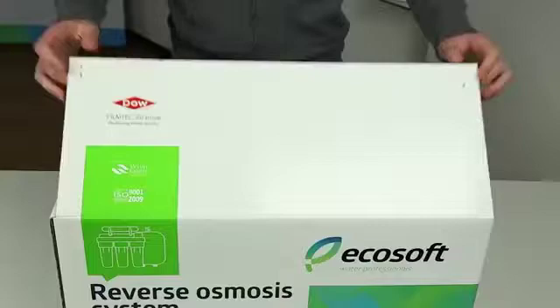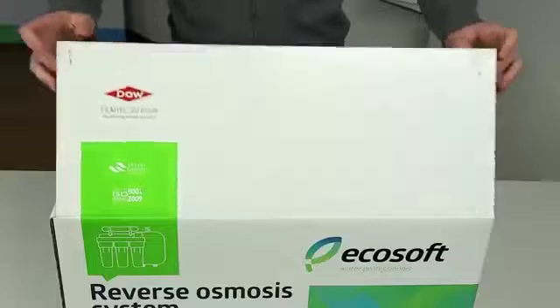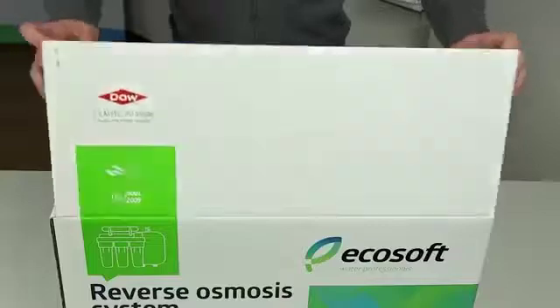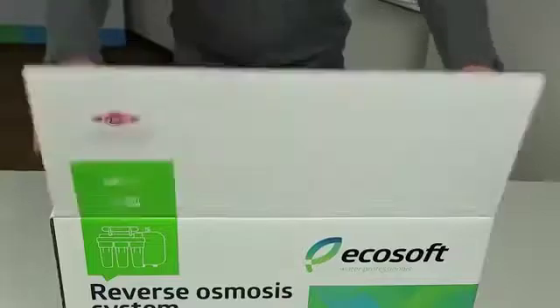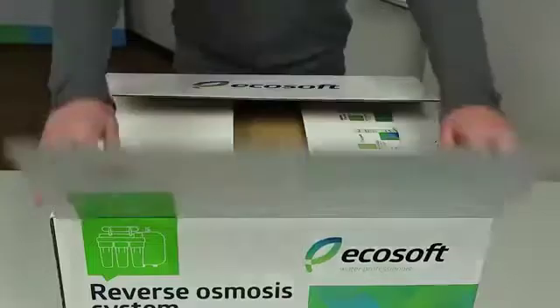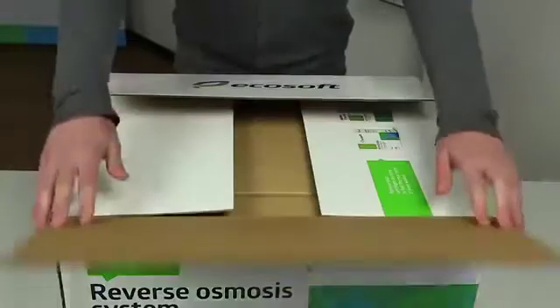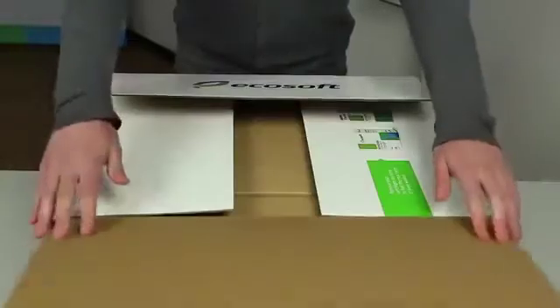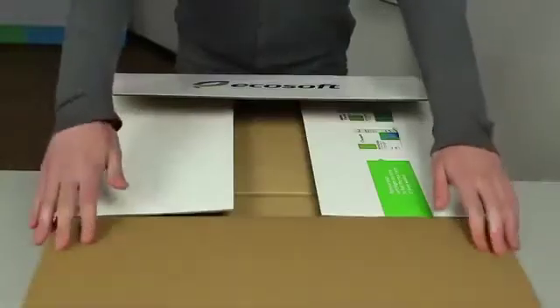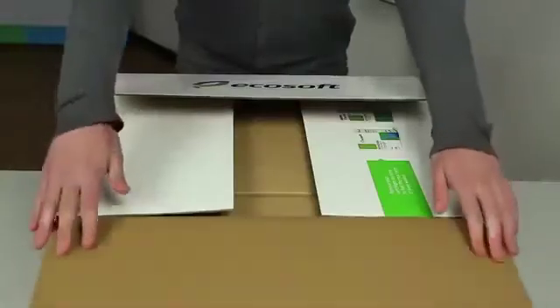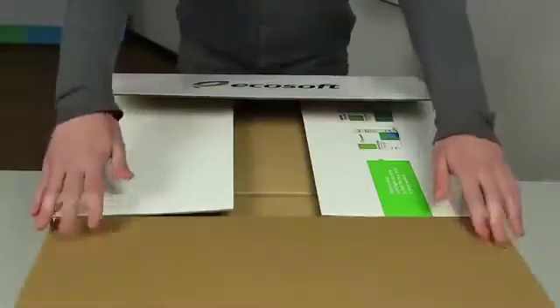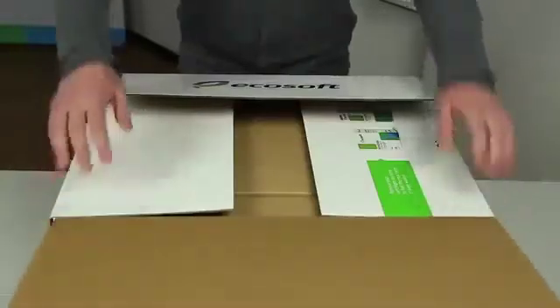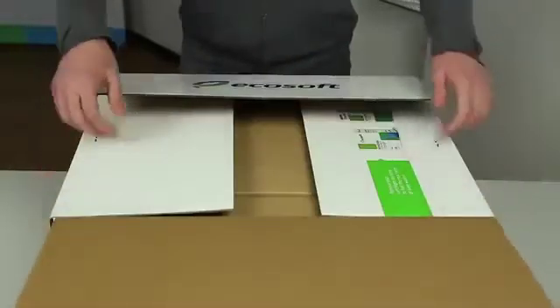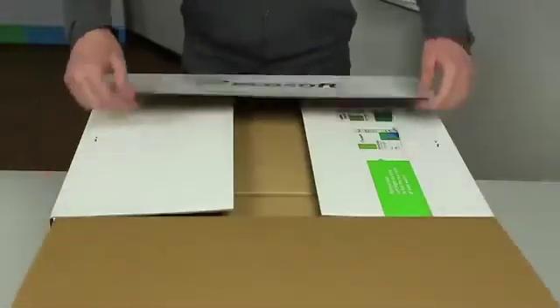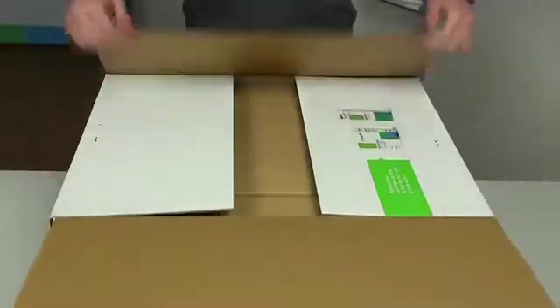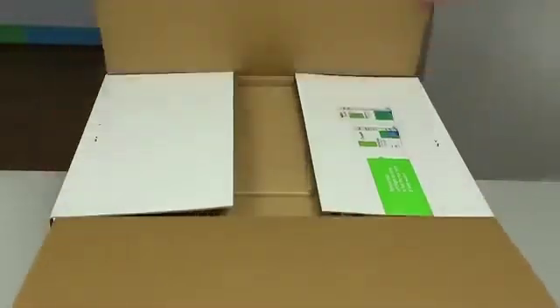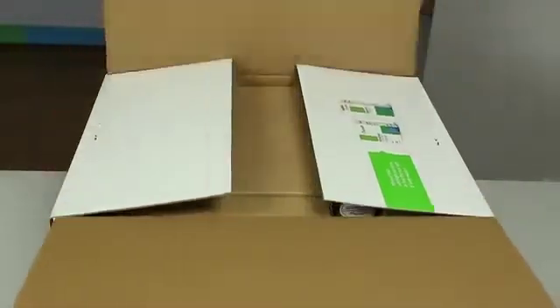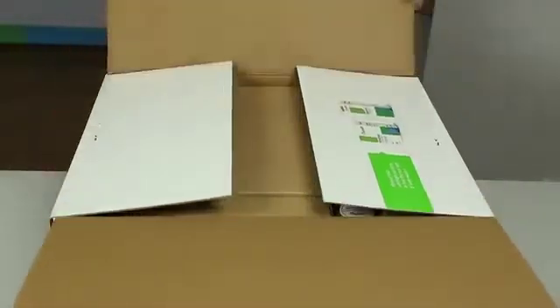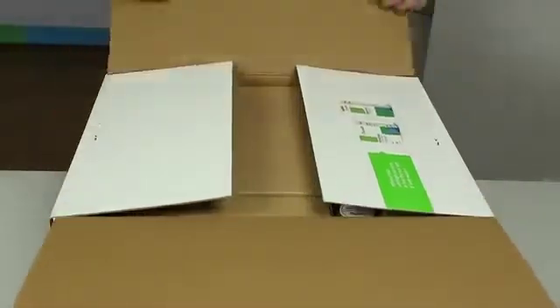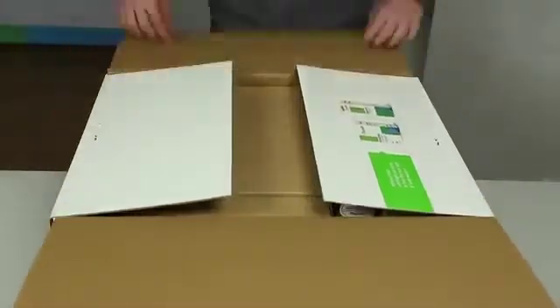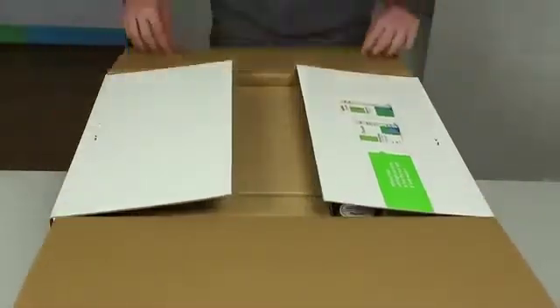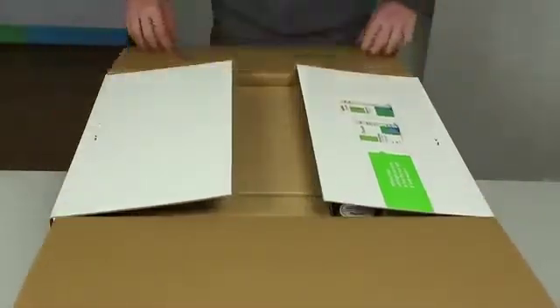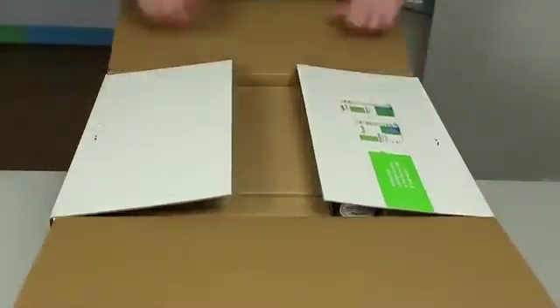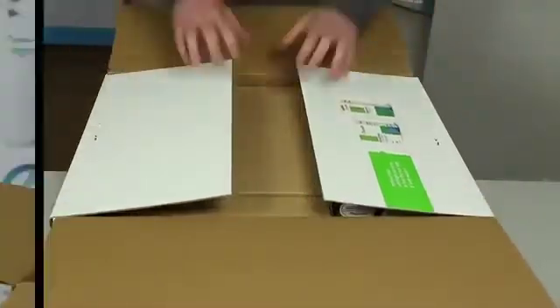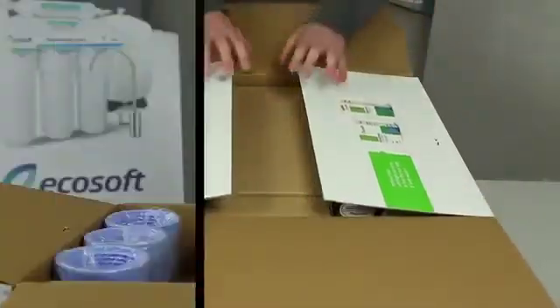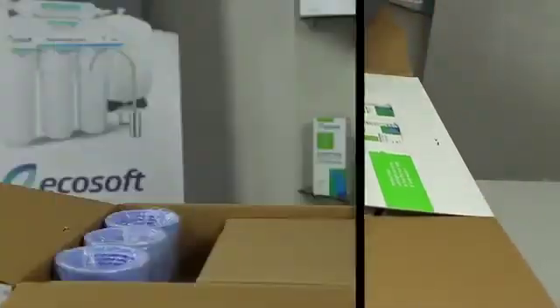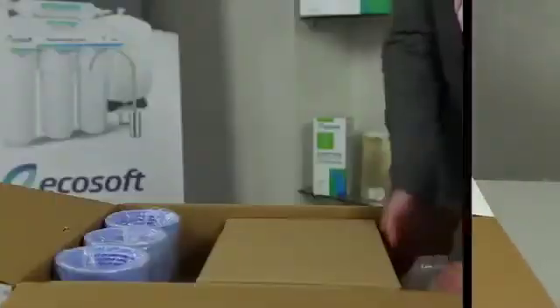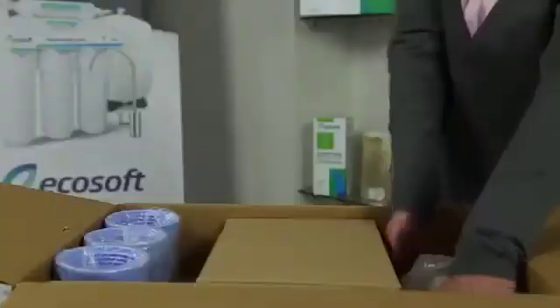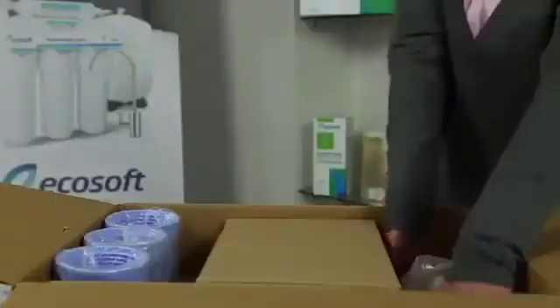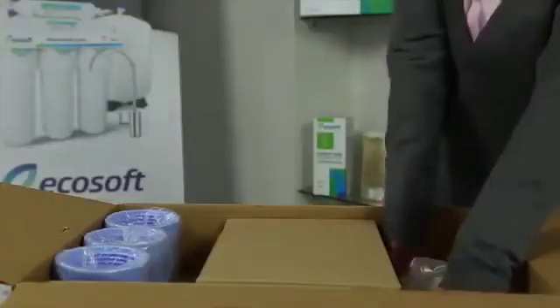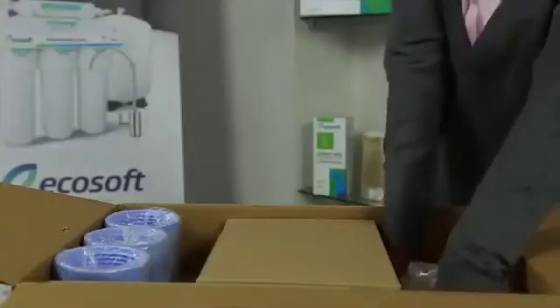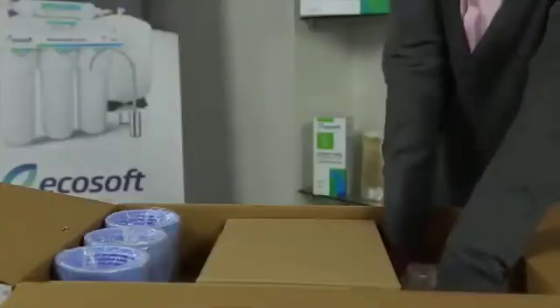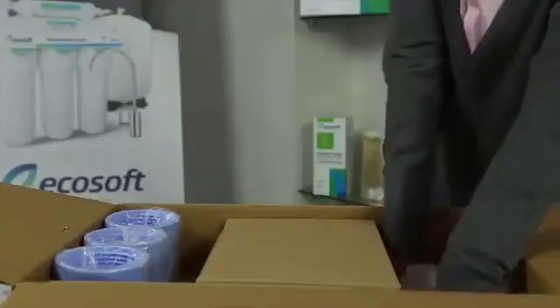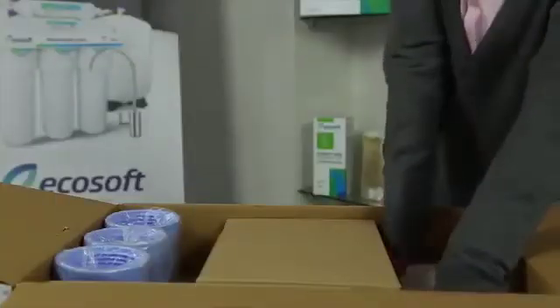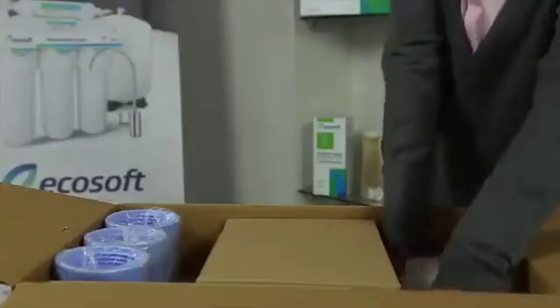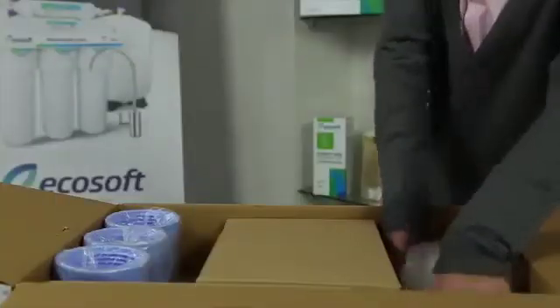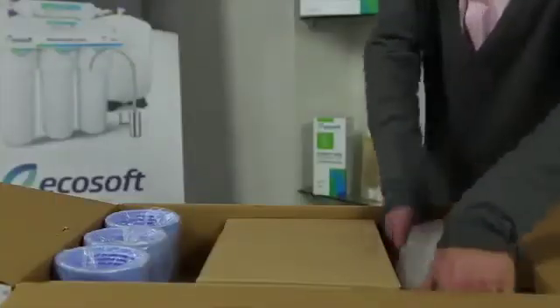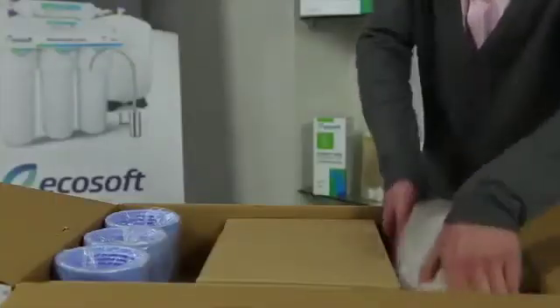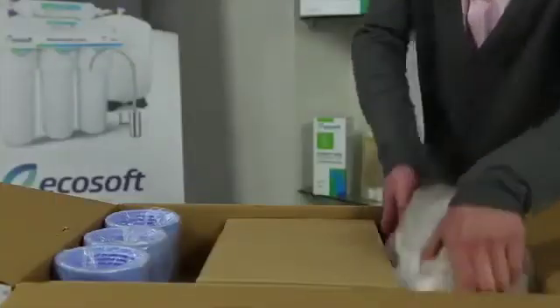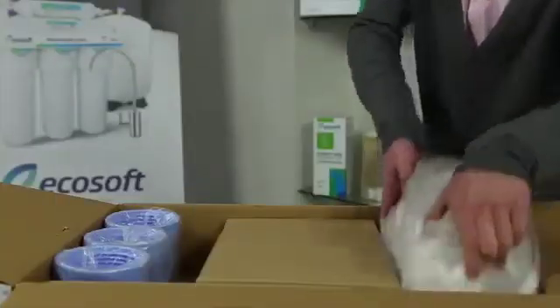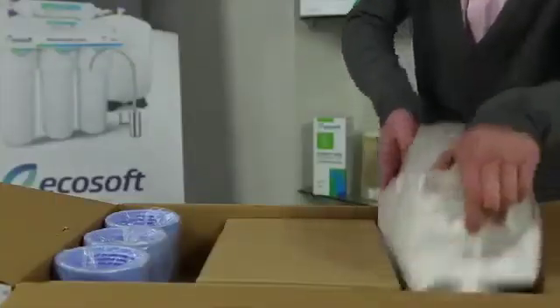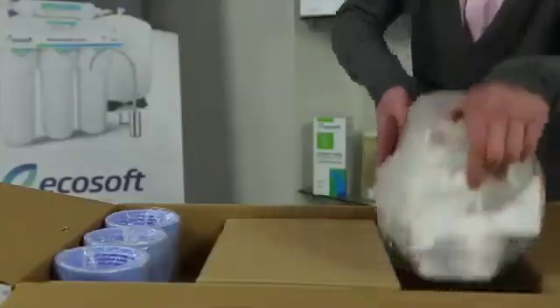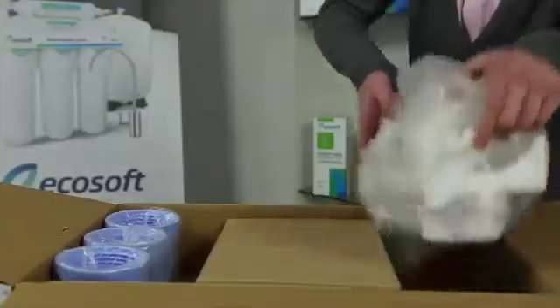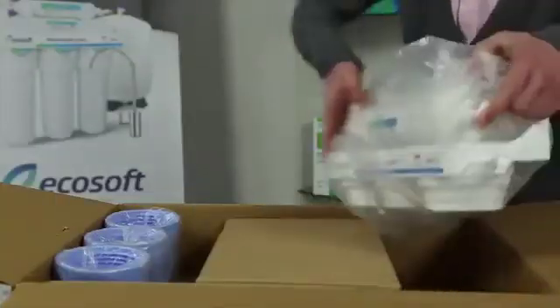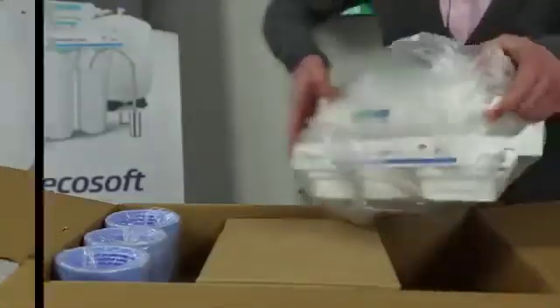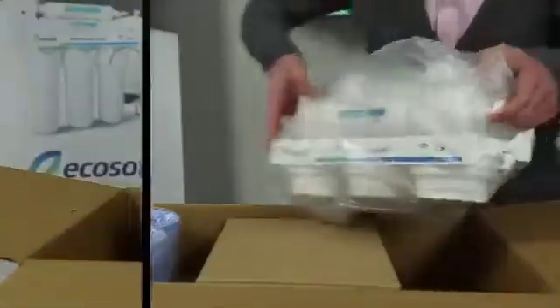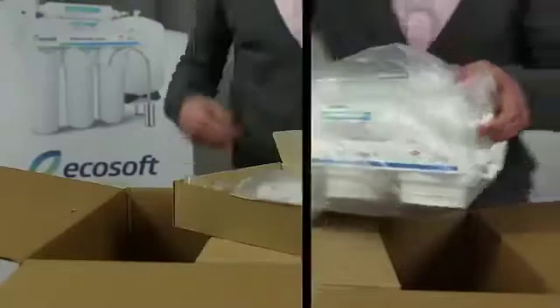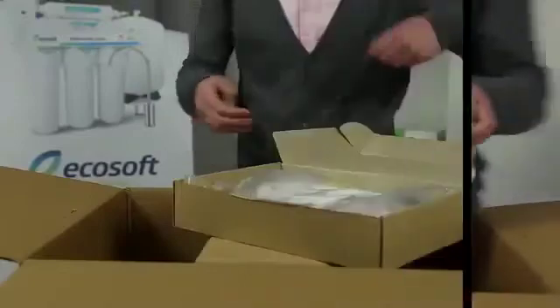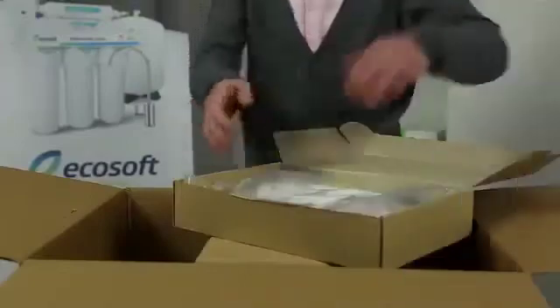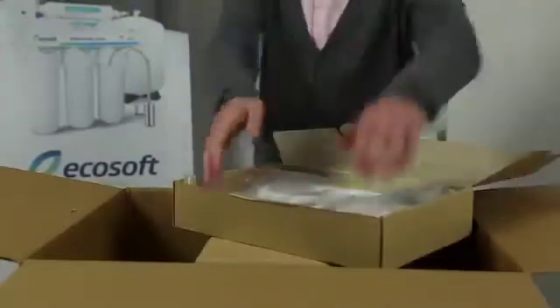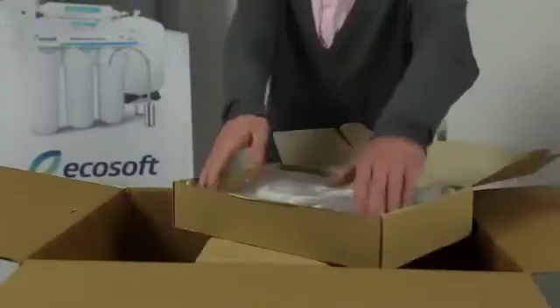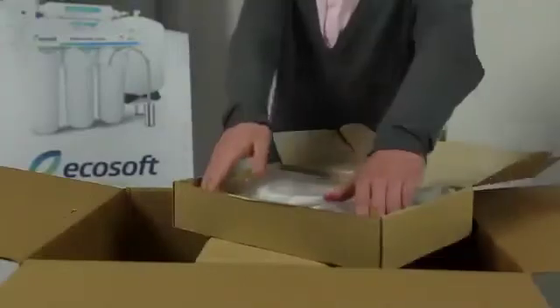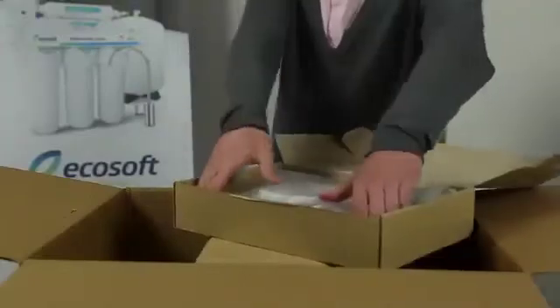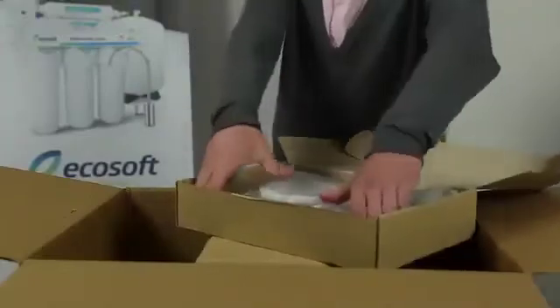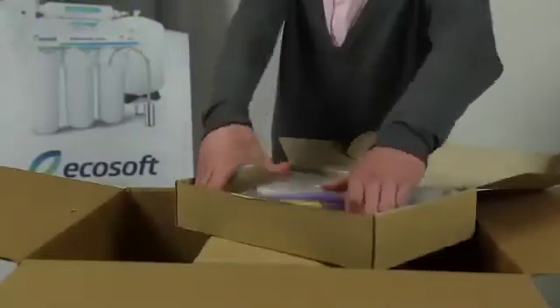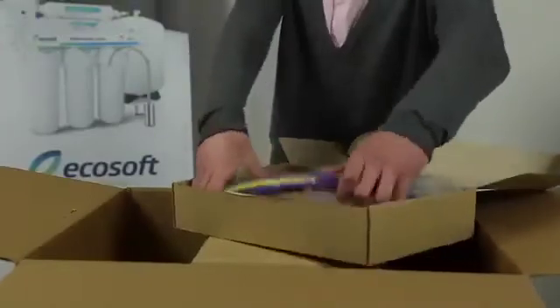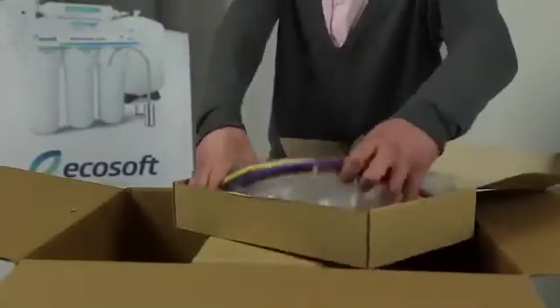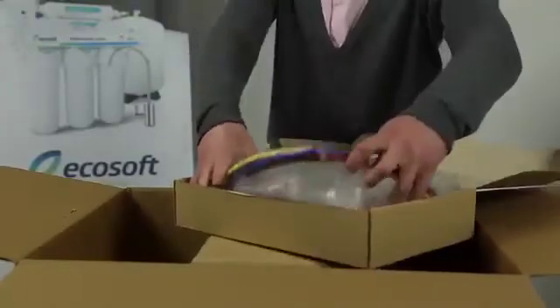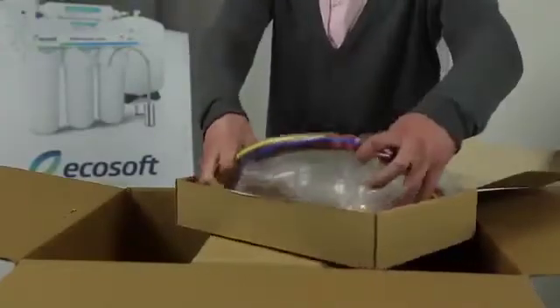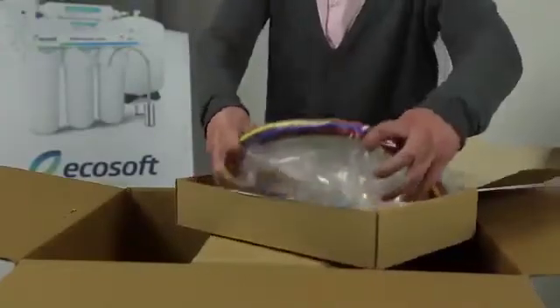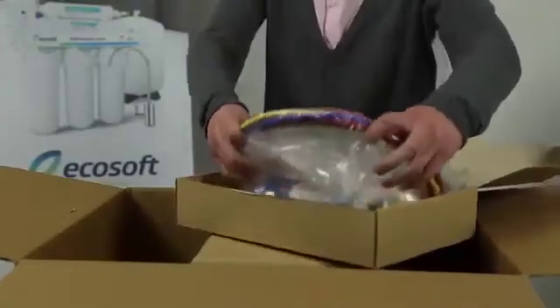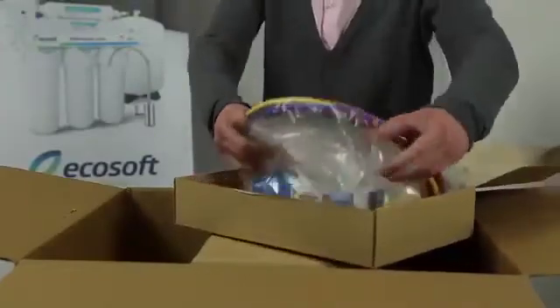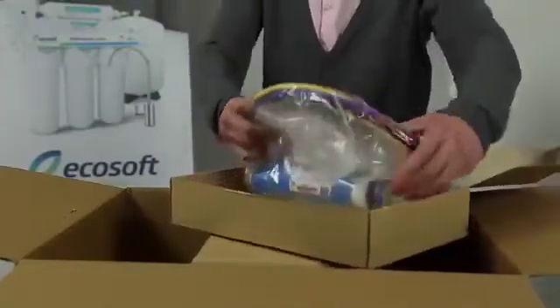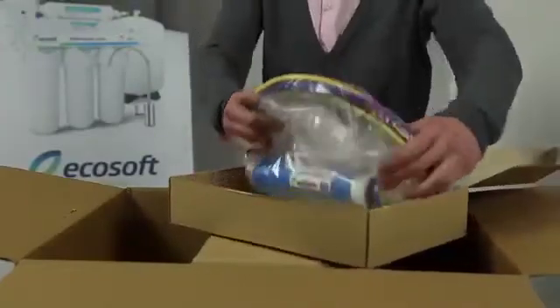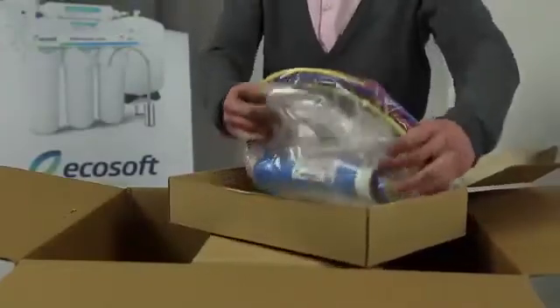Today we're going to be installing the Echosoft Reverse Osmosis System. Let's grab the box and get started on the installation.